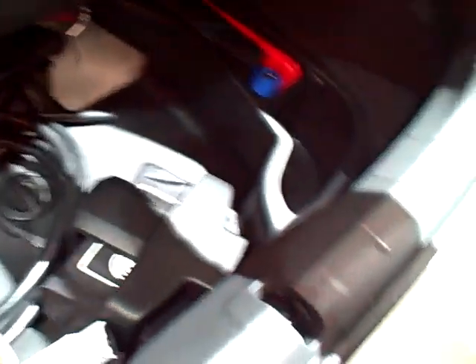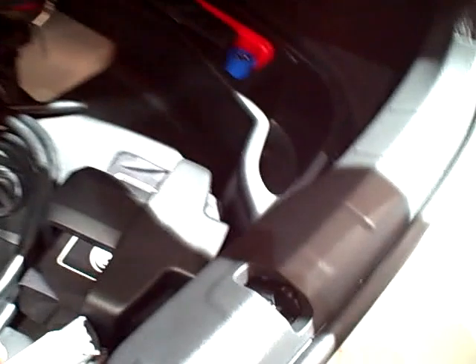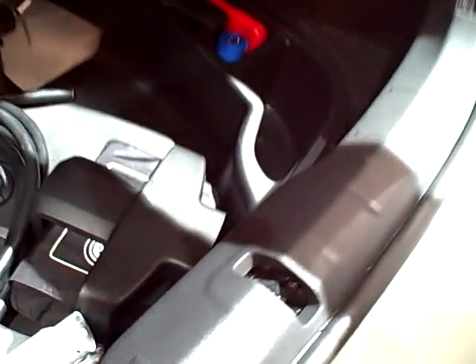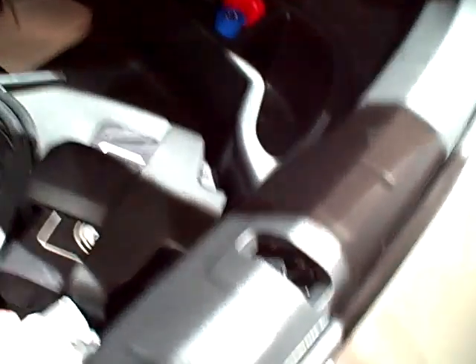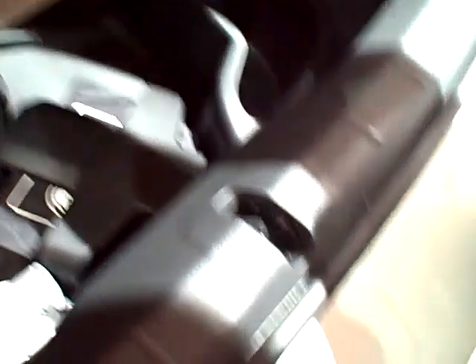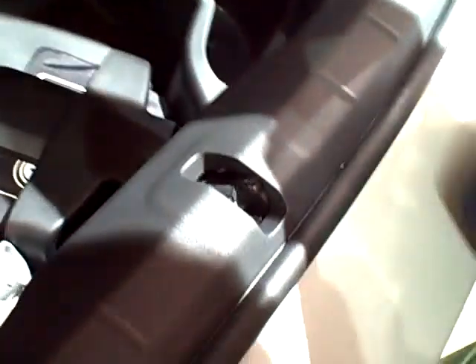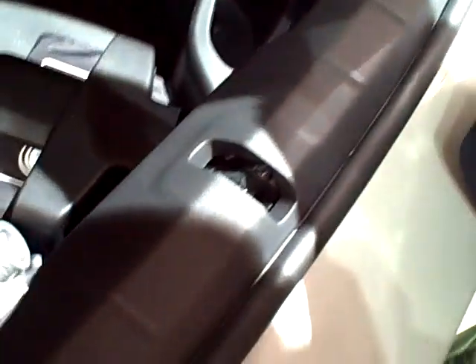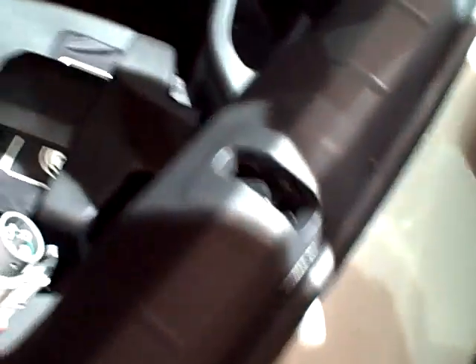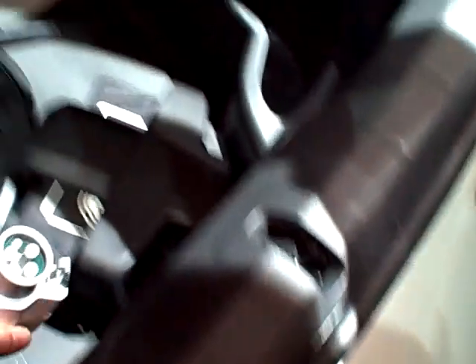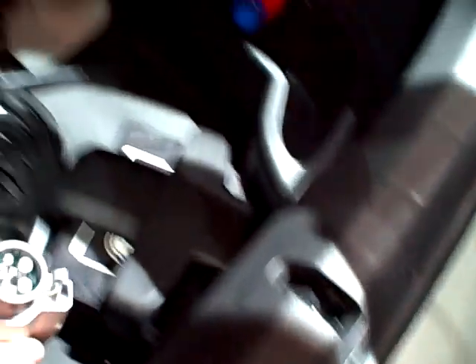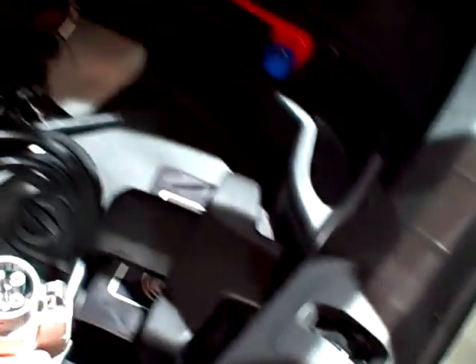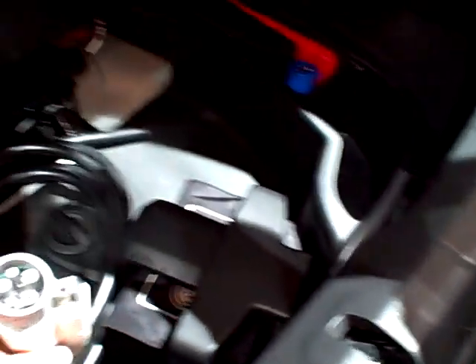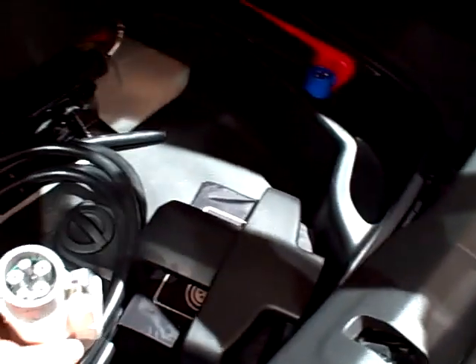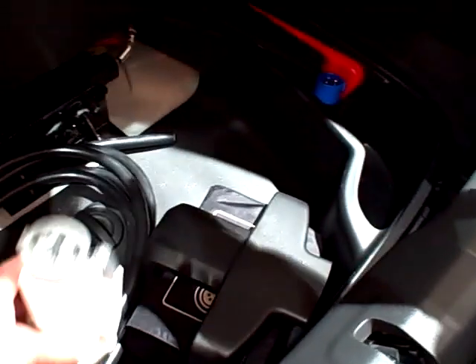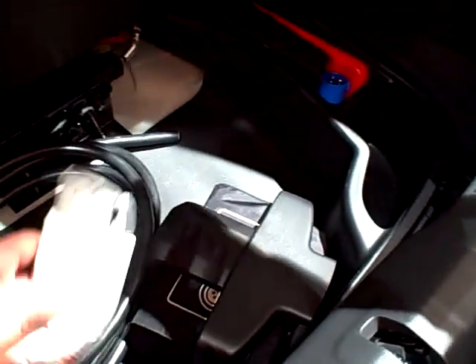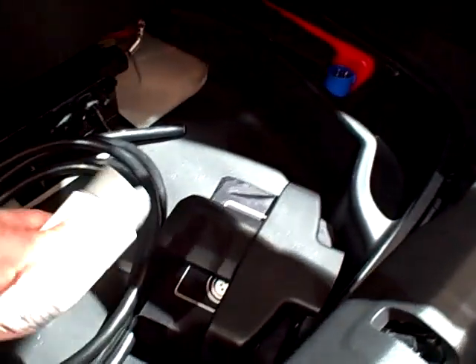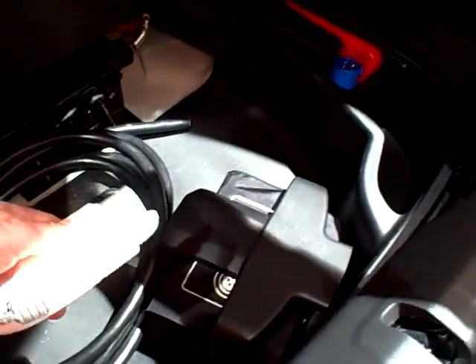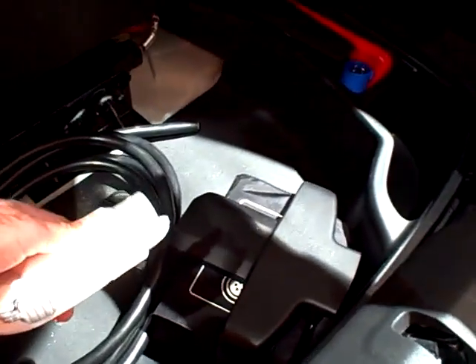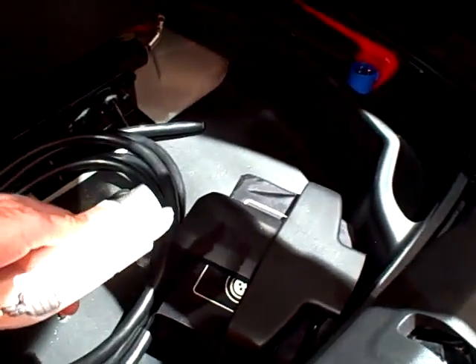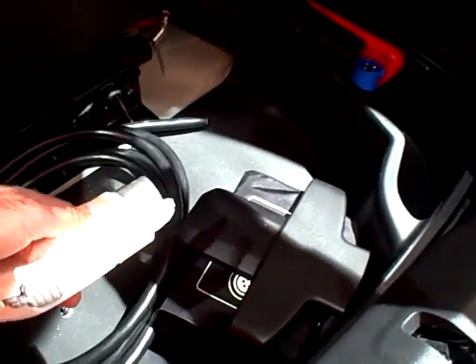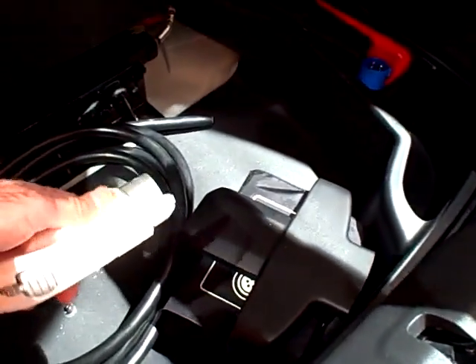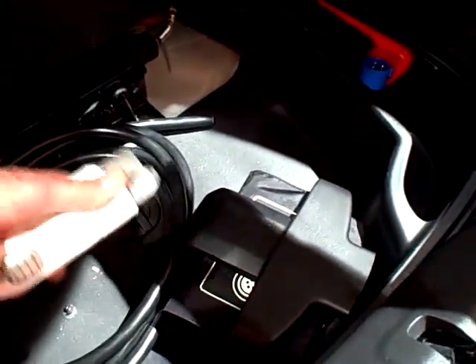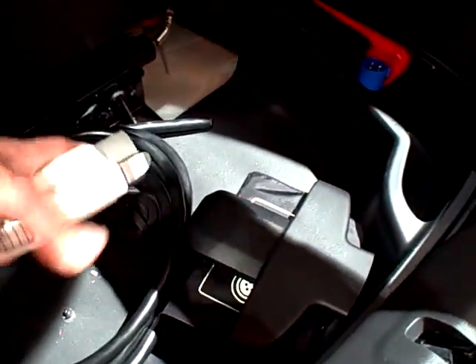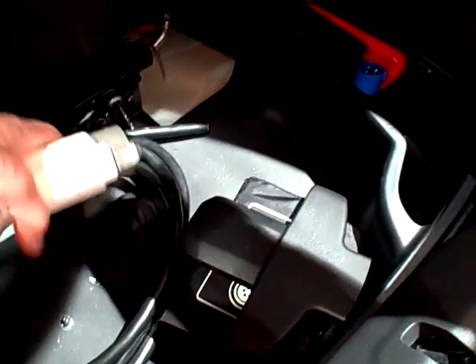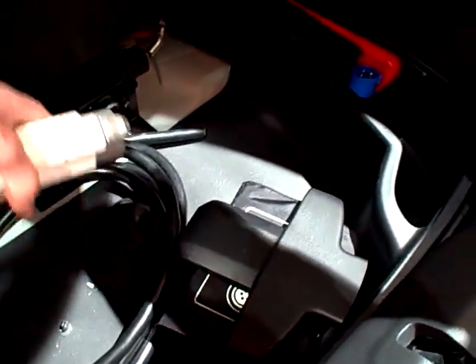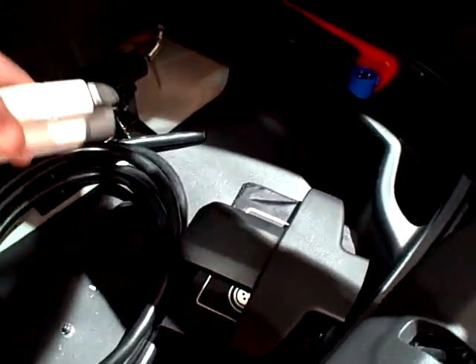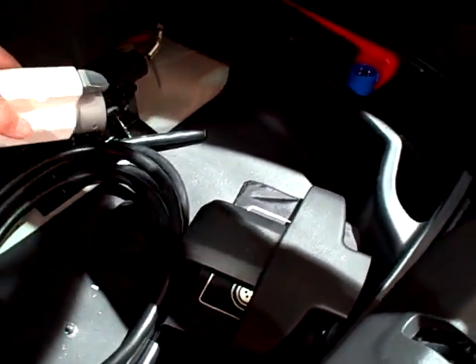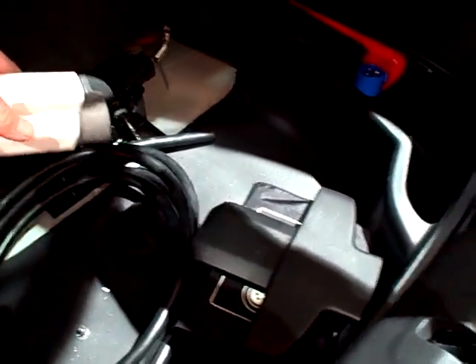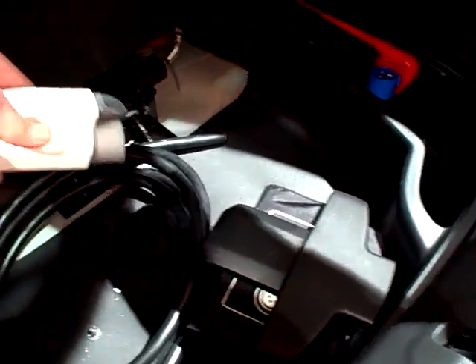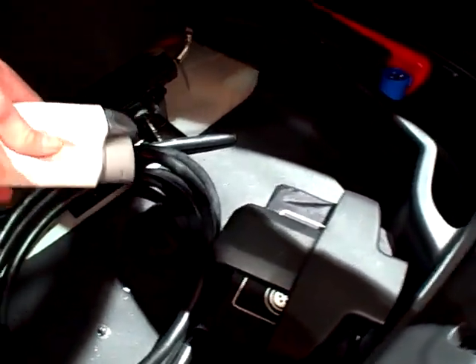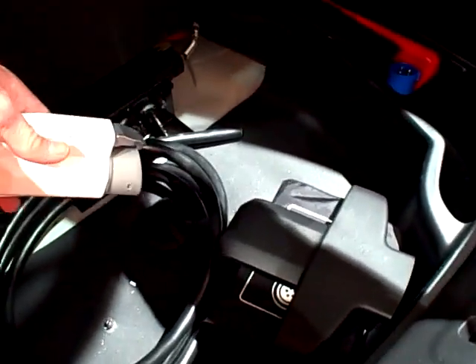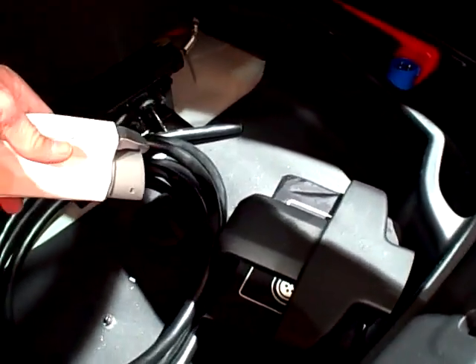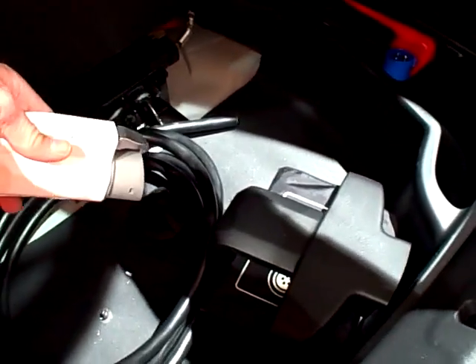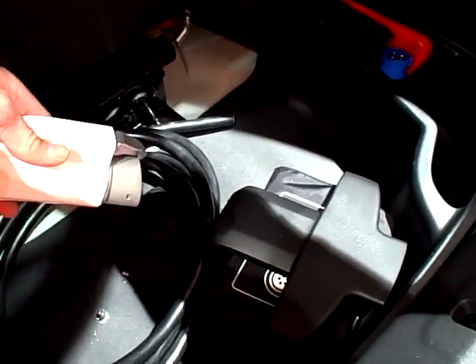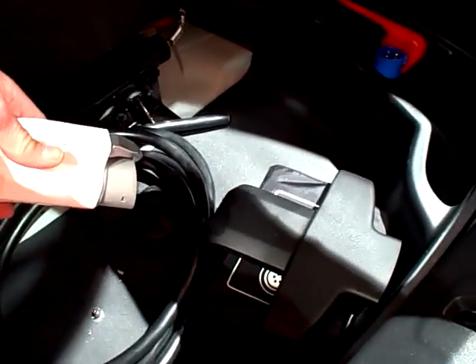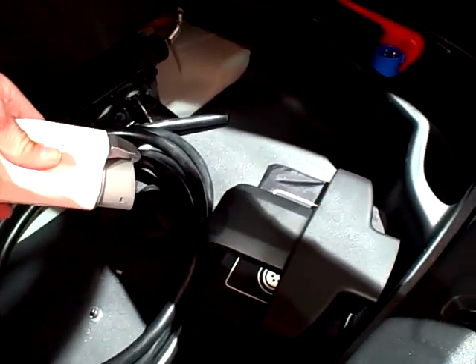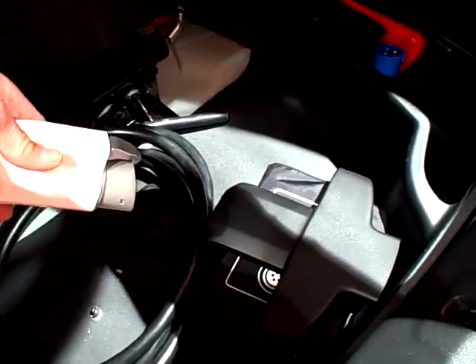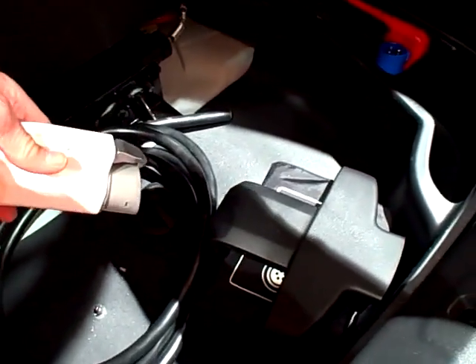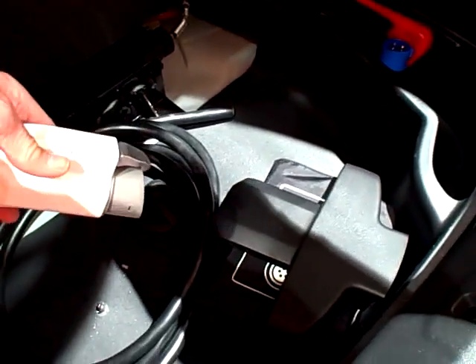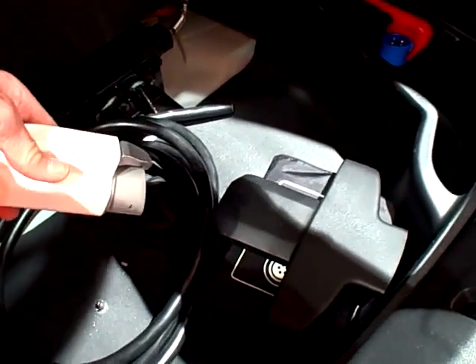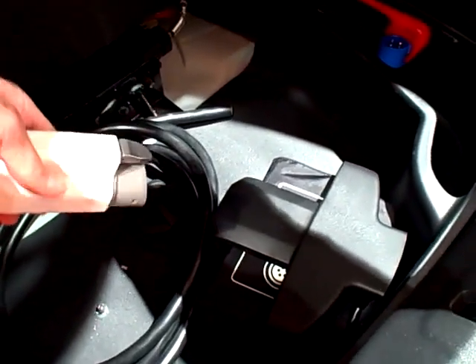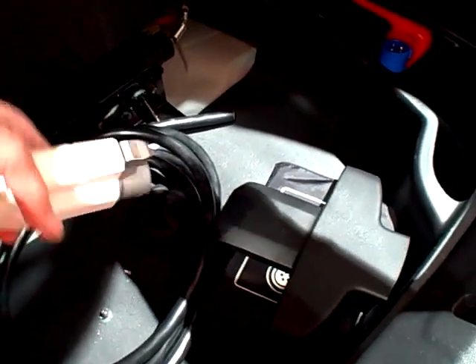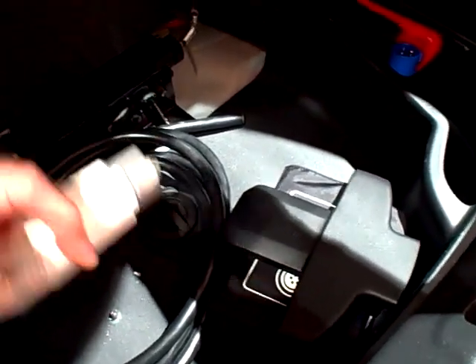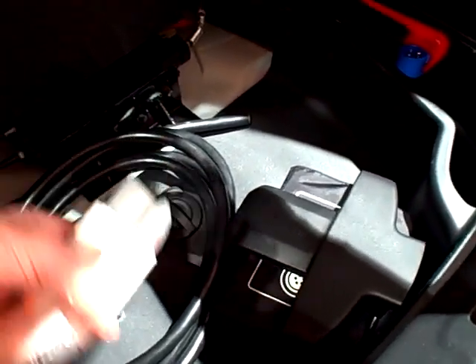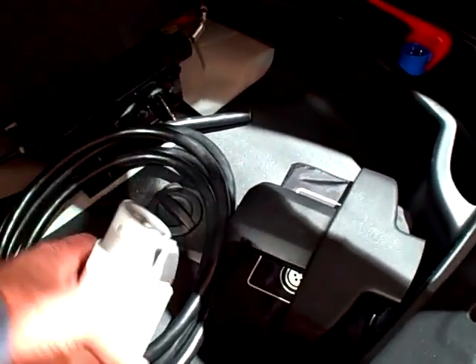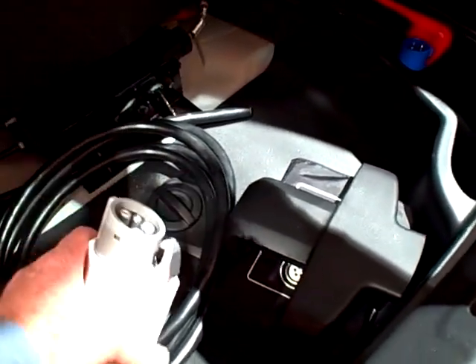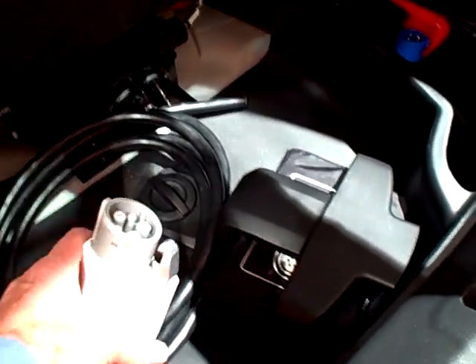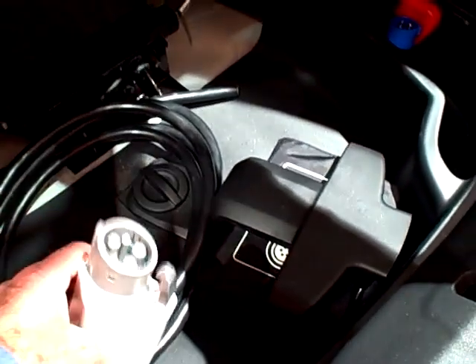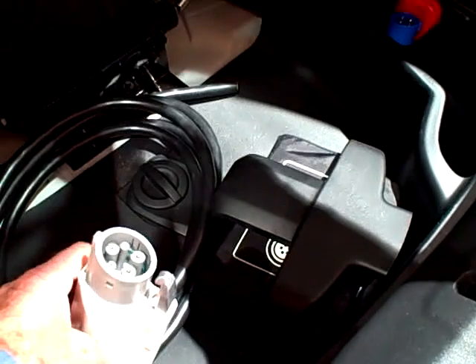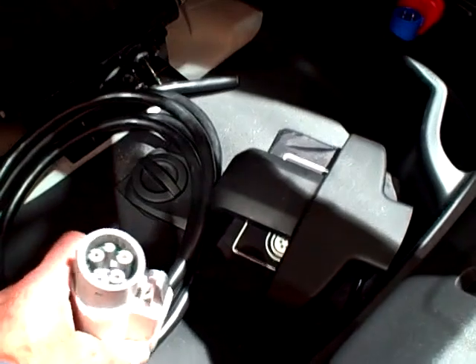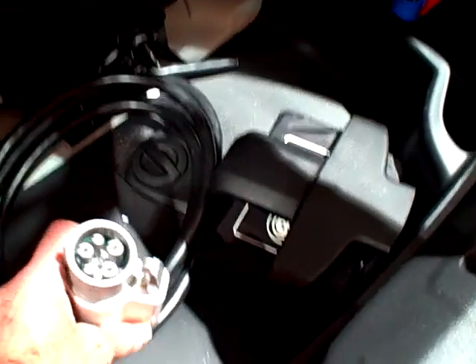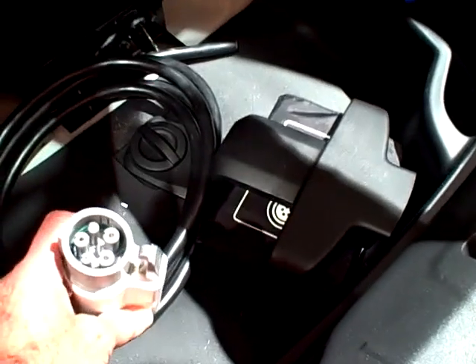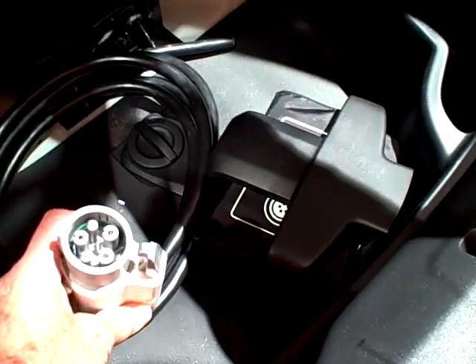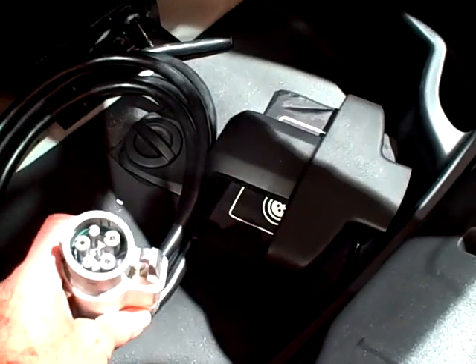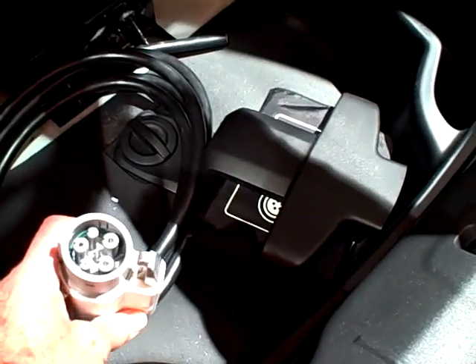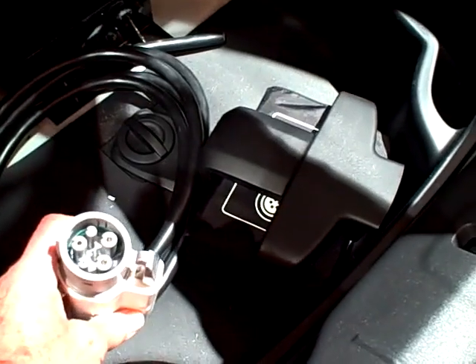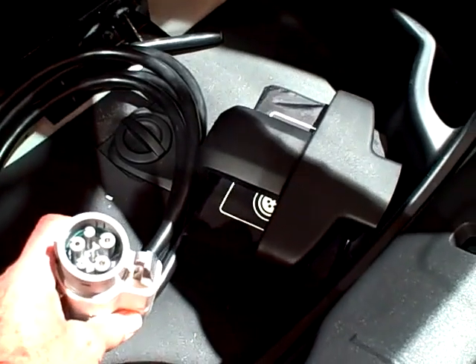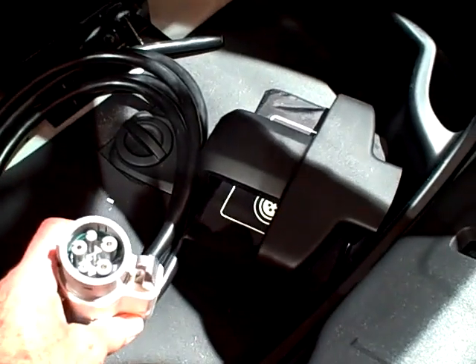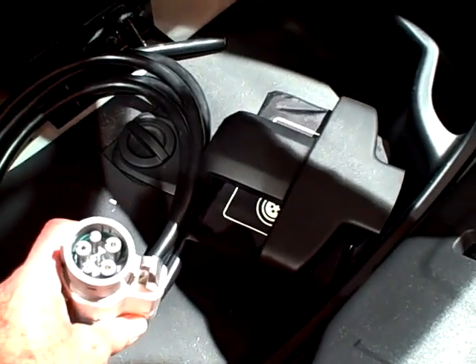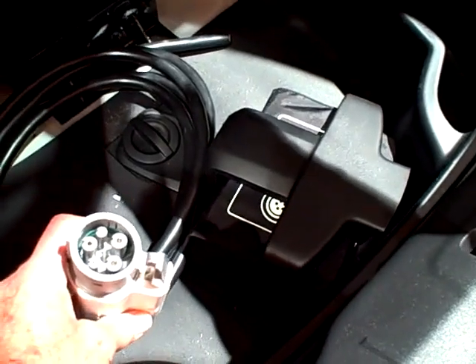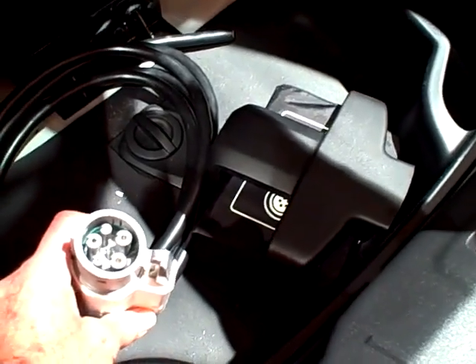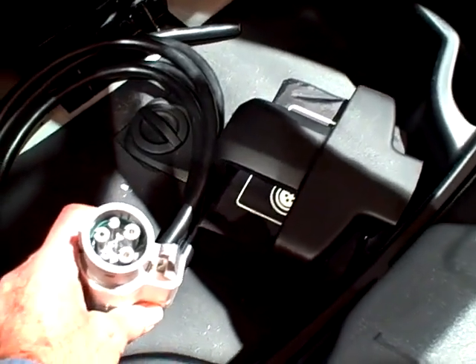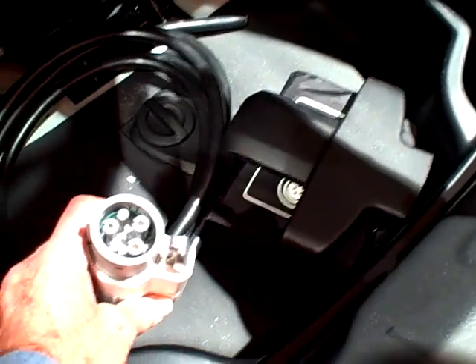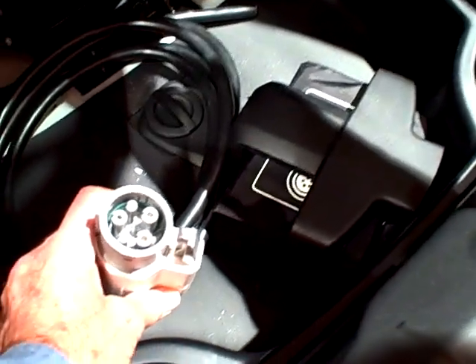There's a lot of junk in there. Oh, this is the connector? This is the connector that we most likely will use in Europe. It's called a Mennekes.